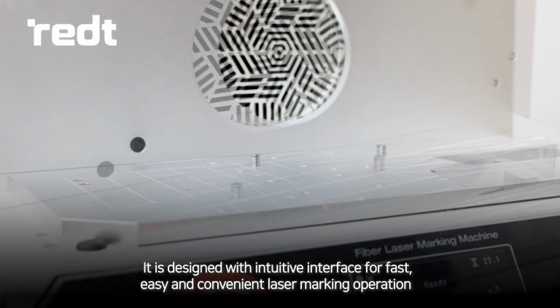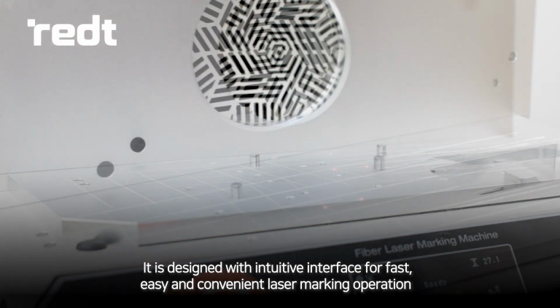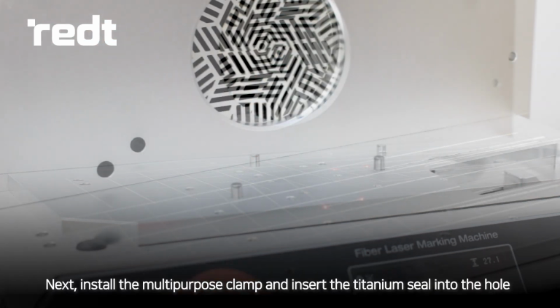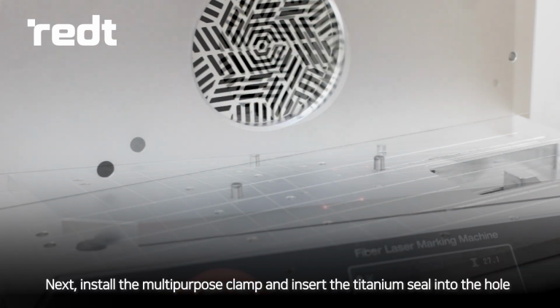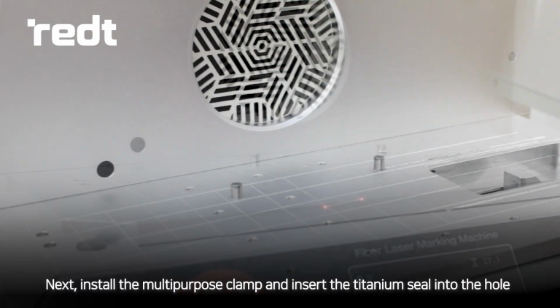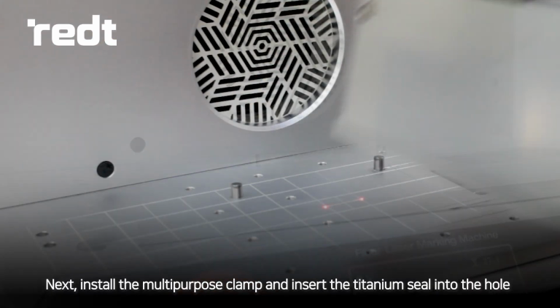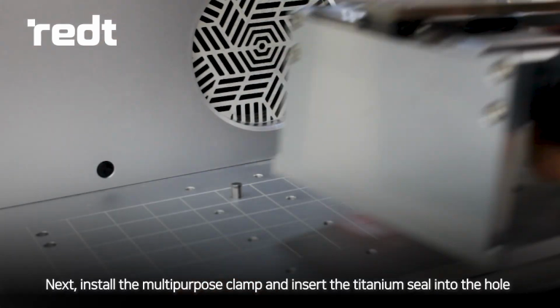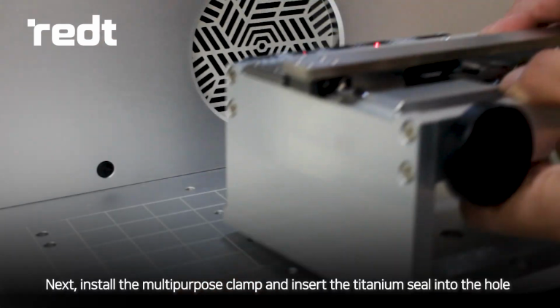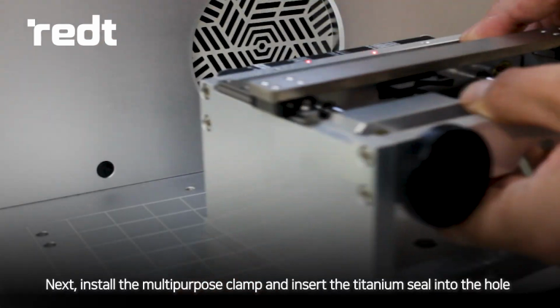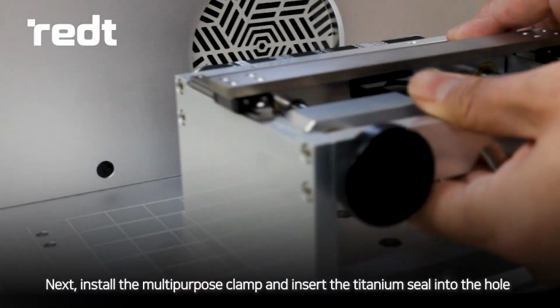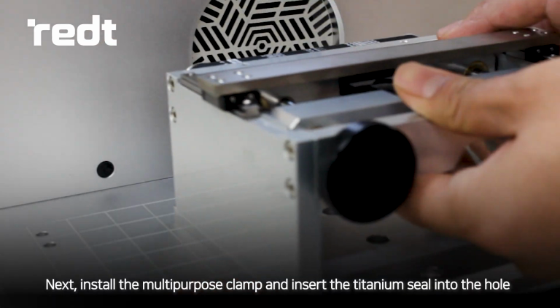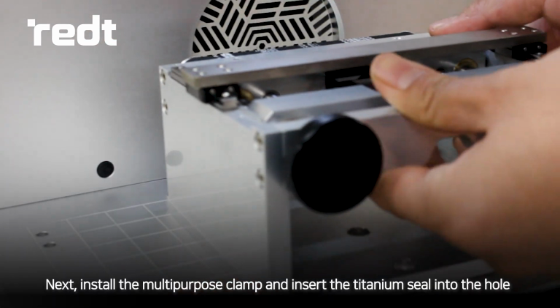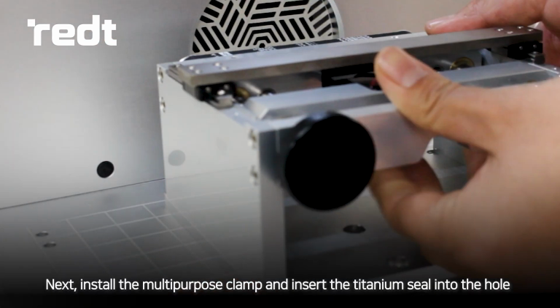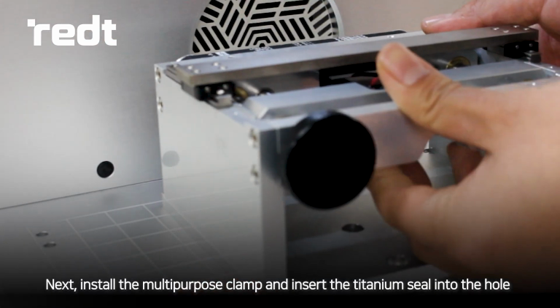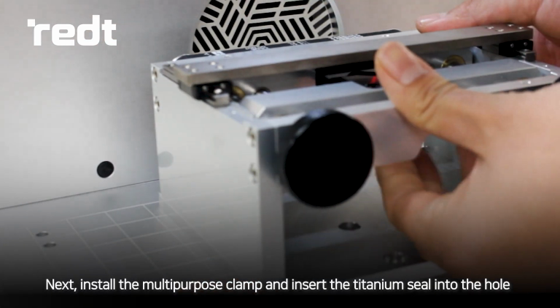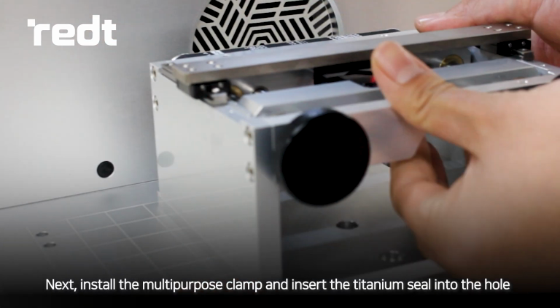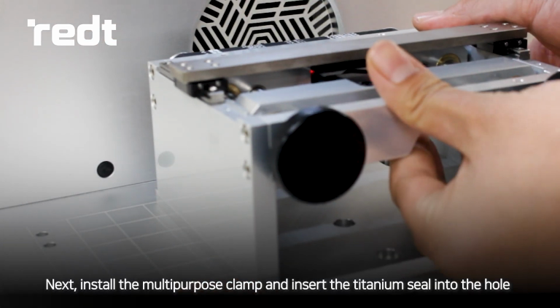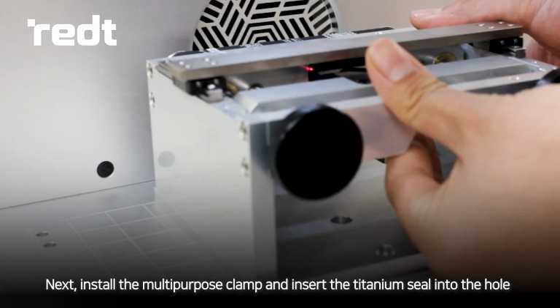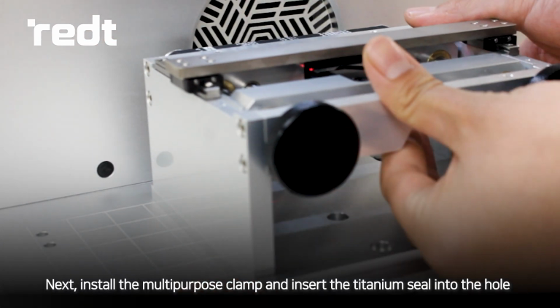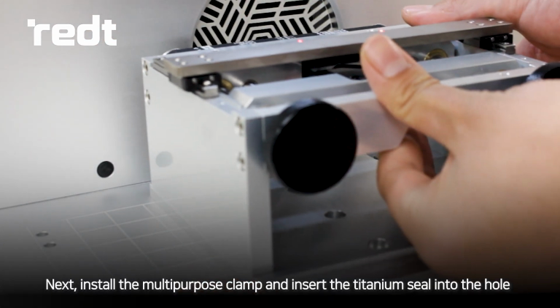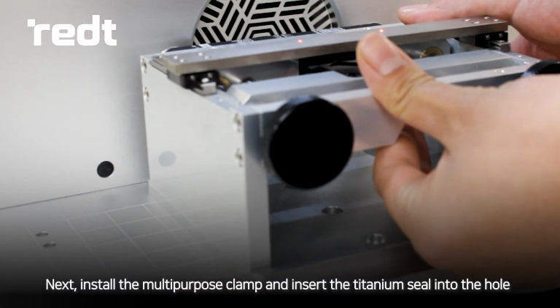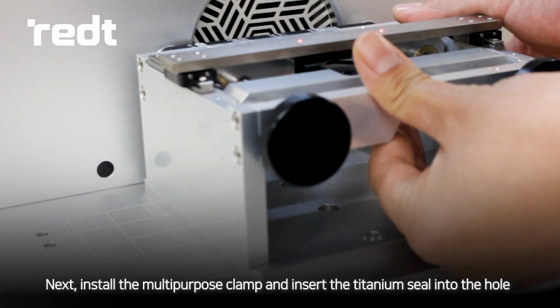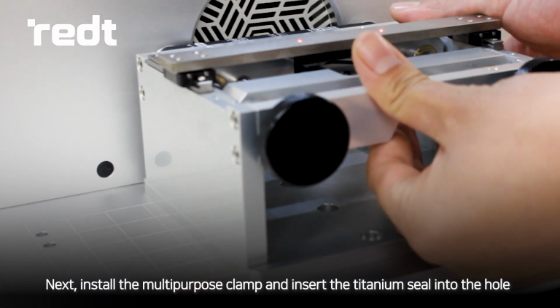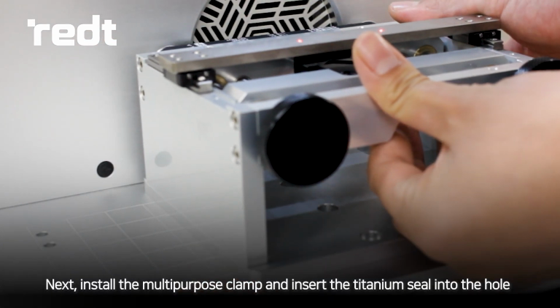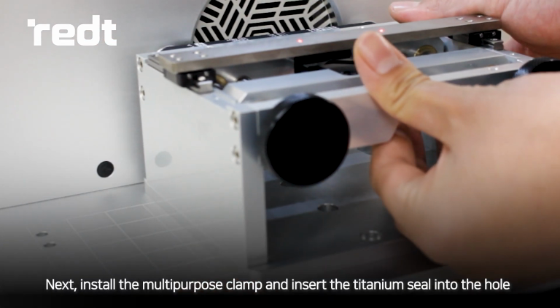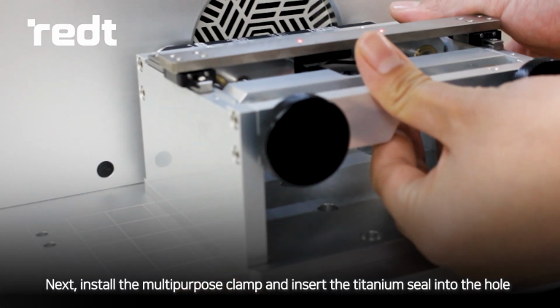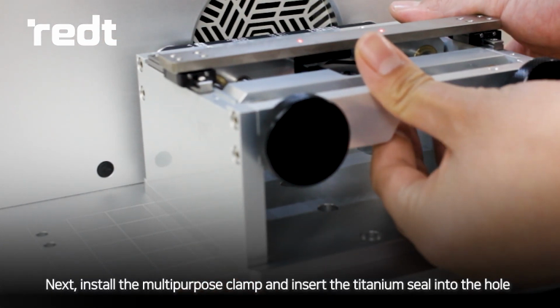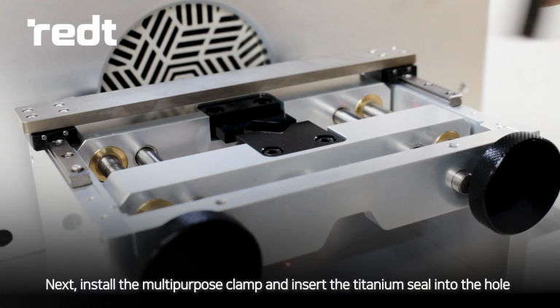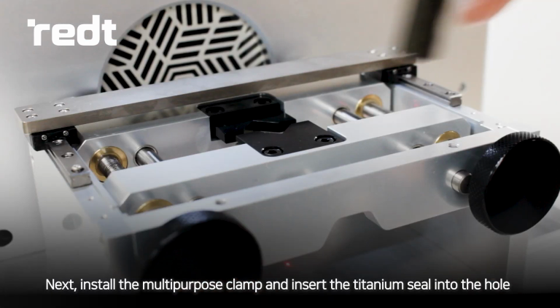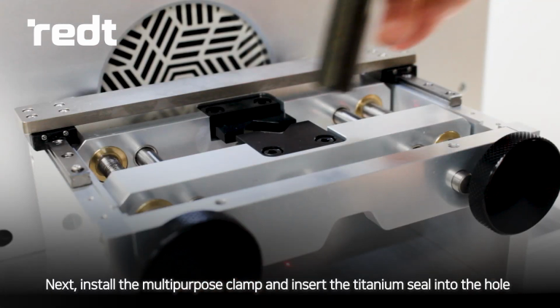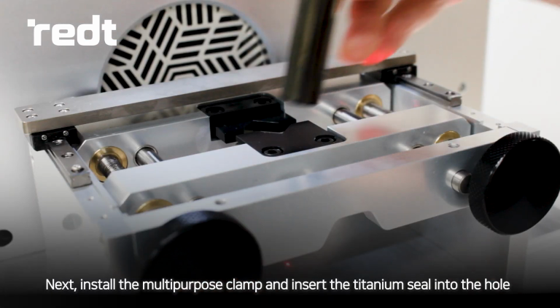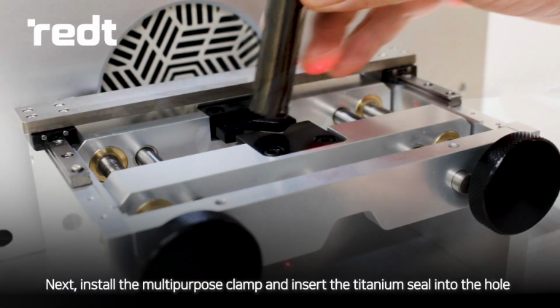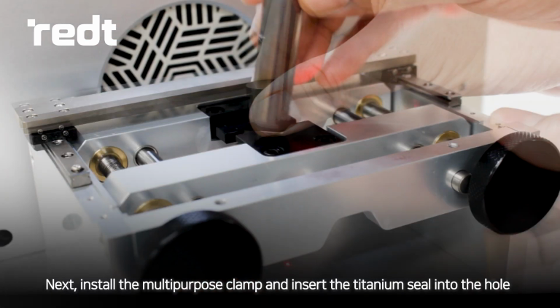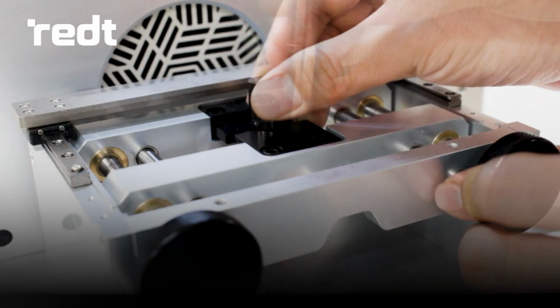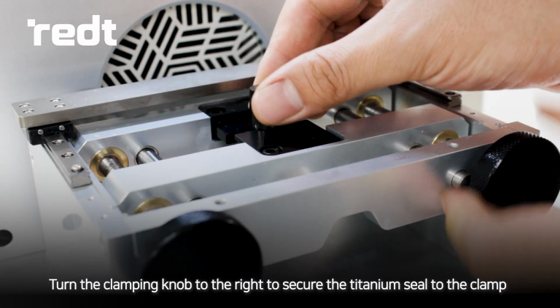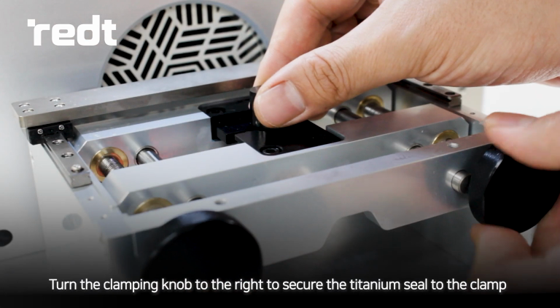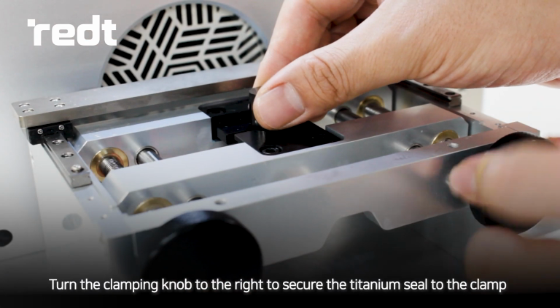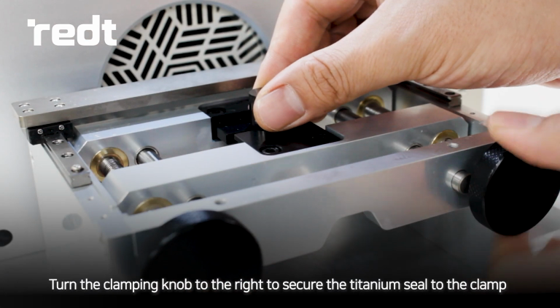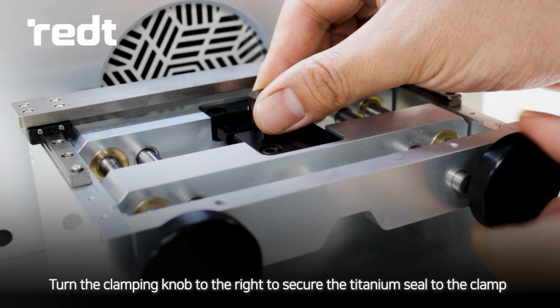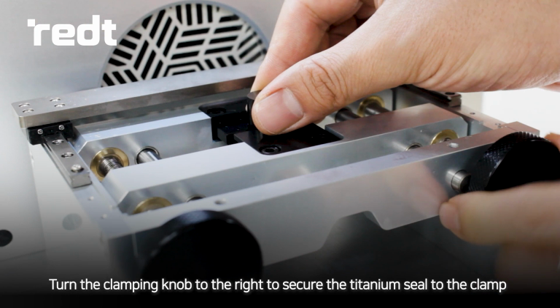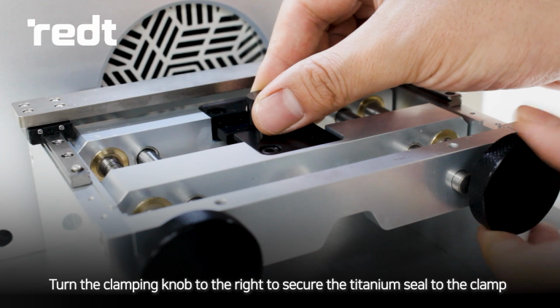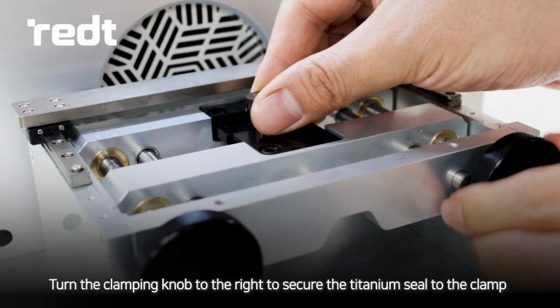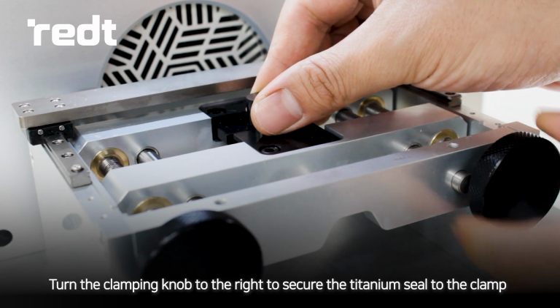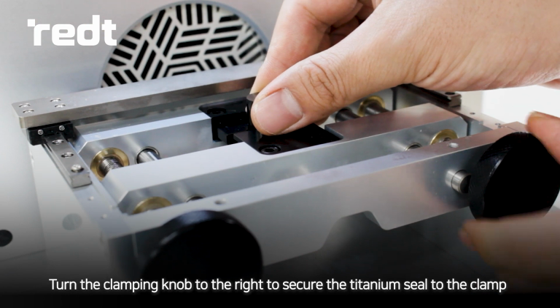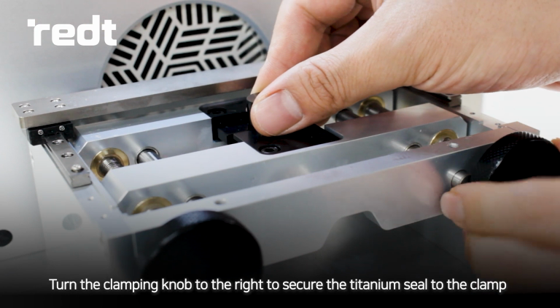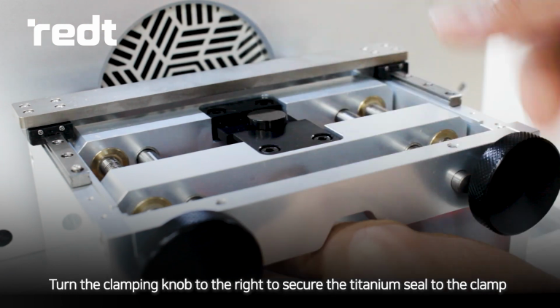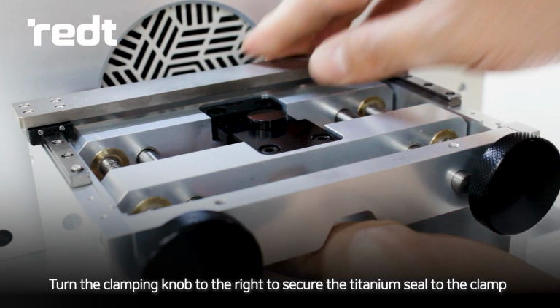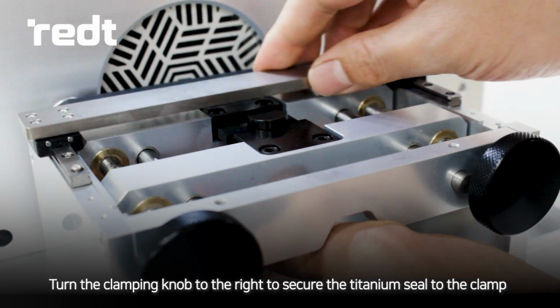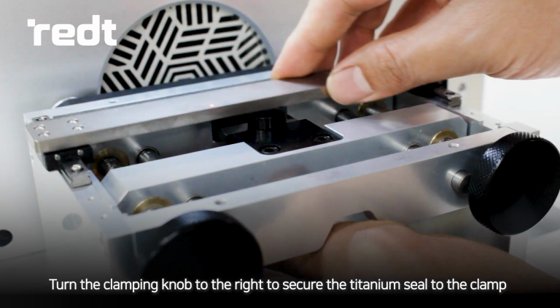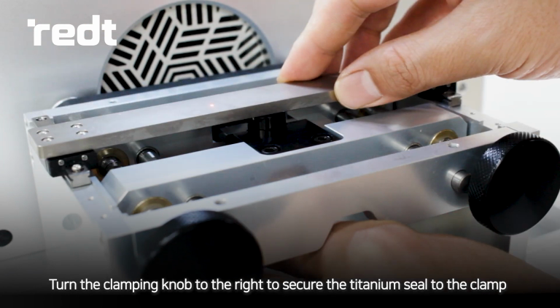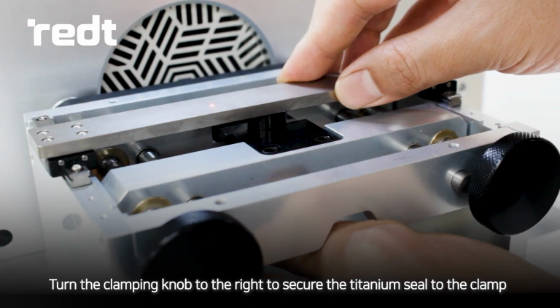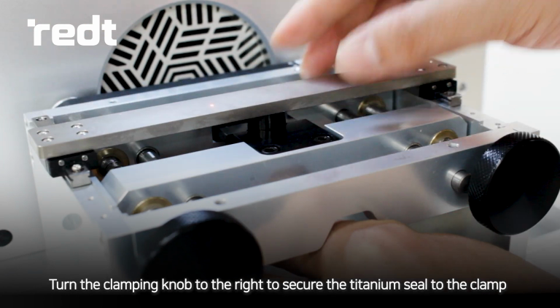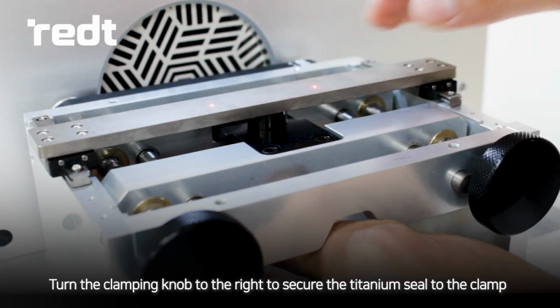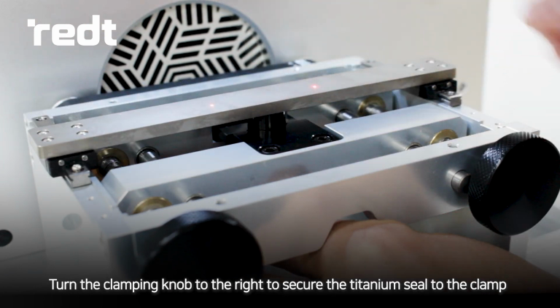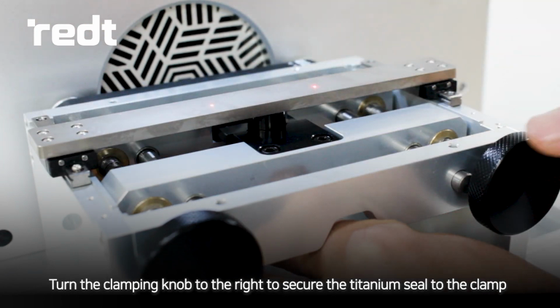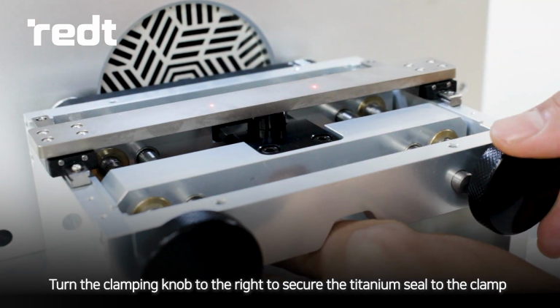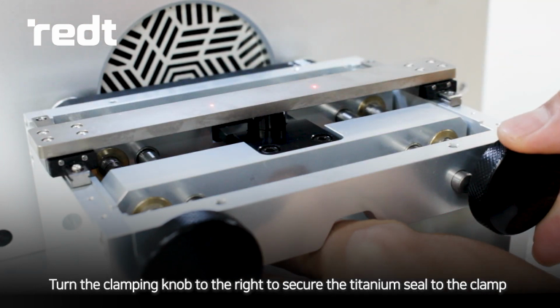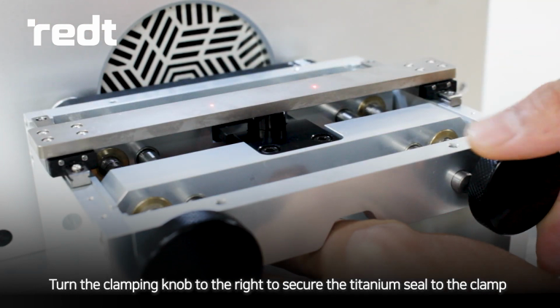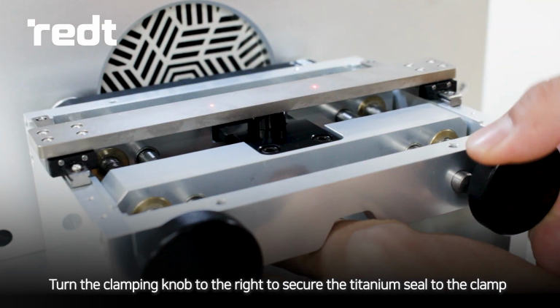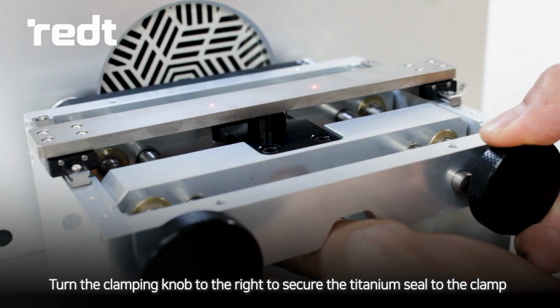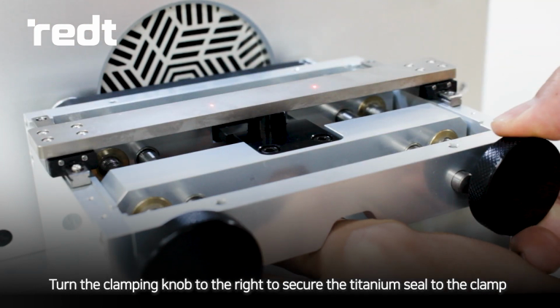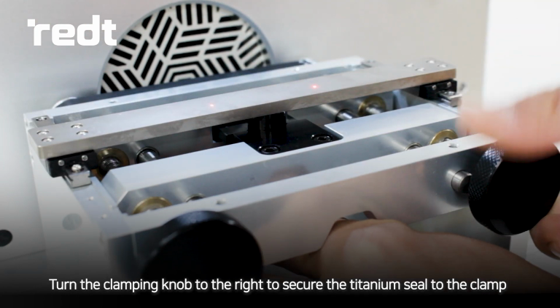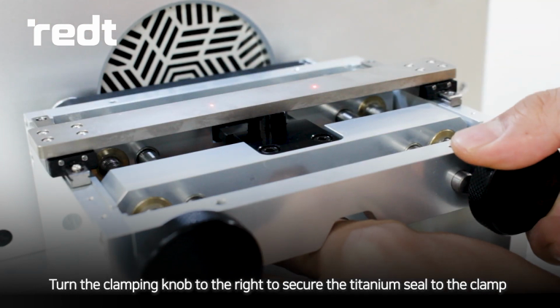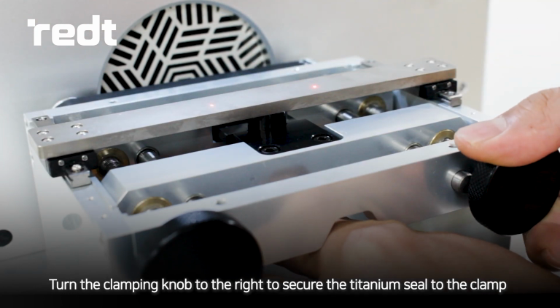Next, install the multi-purpose clamp and insert the titanium seal into the hole. Turn the clamping knob to the right to secure the titanium seal to the clamp.